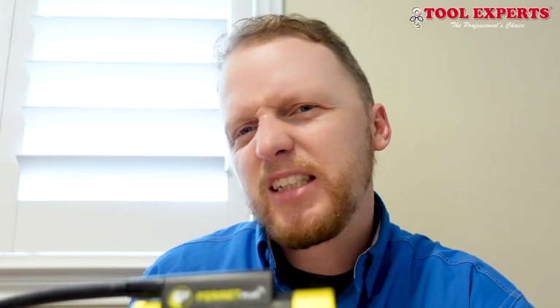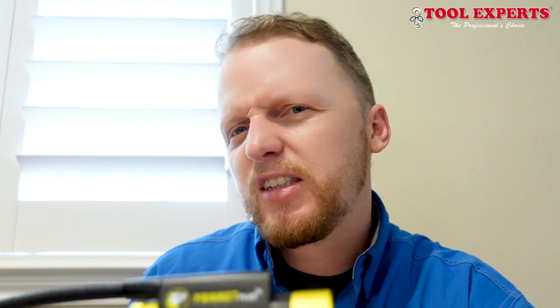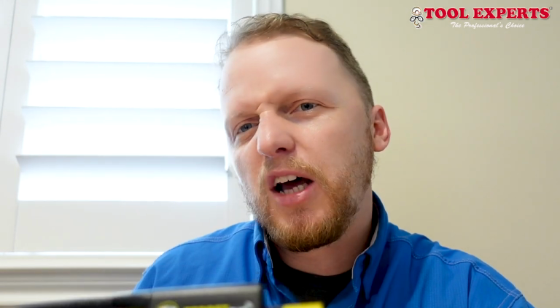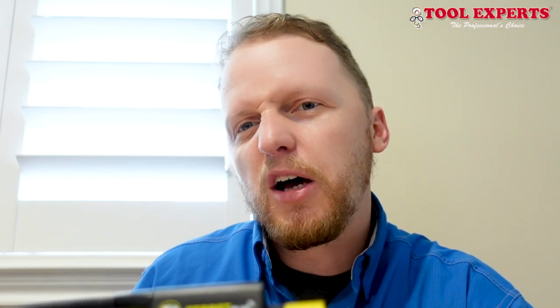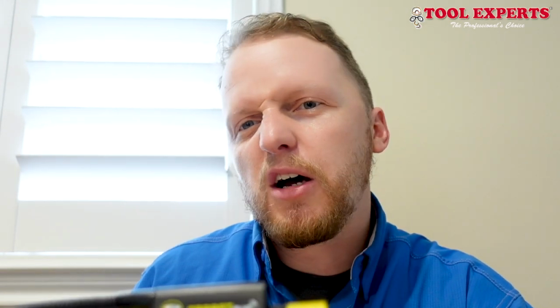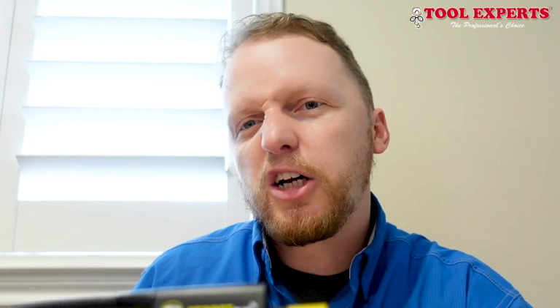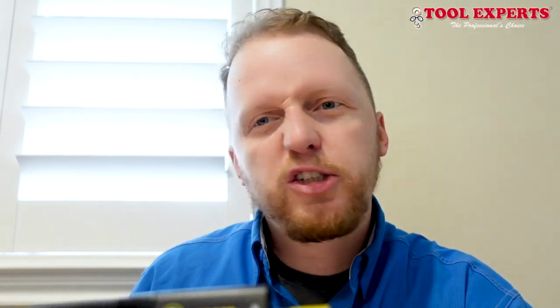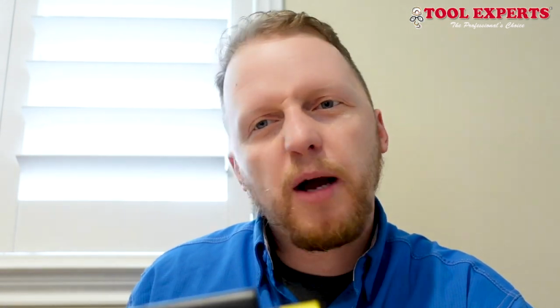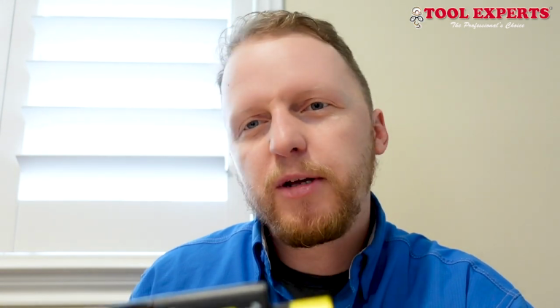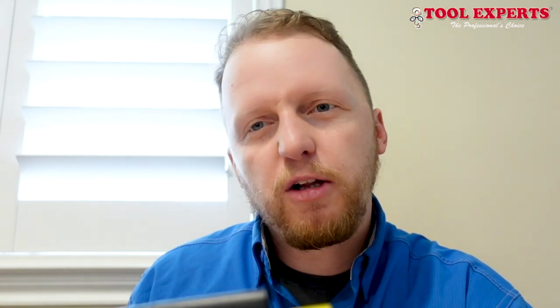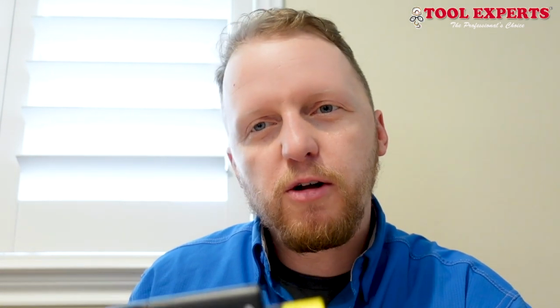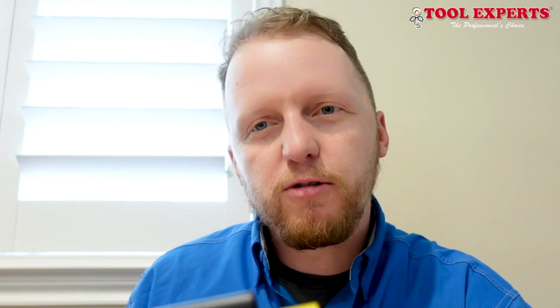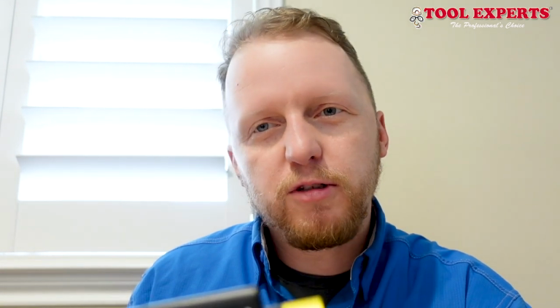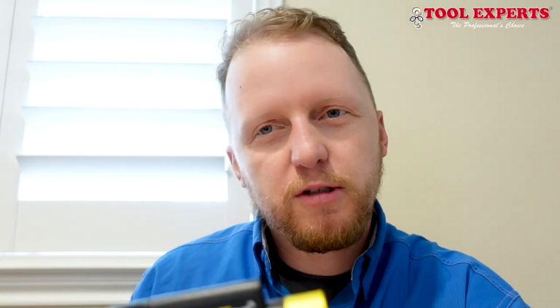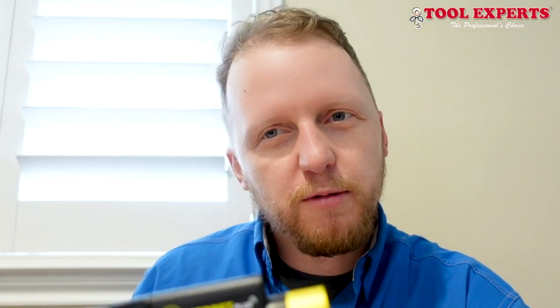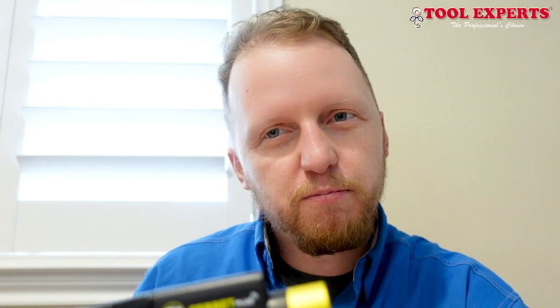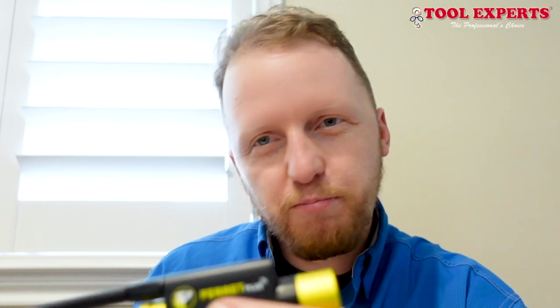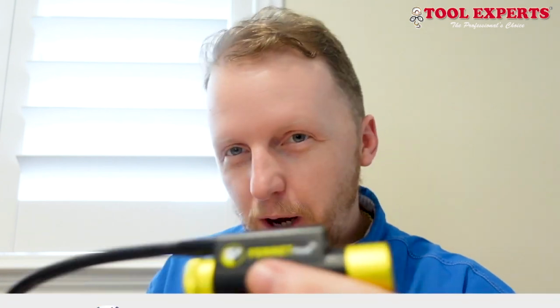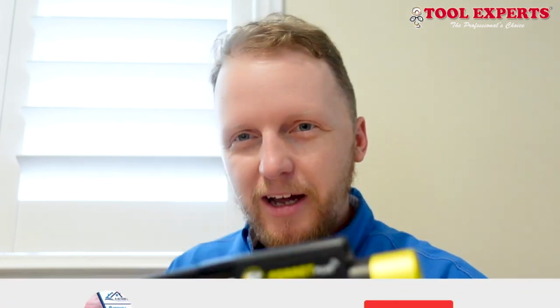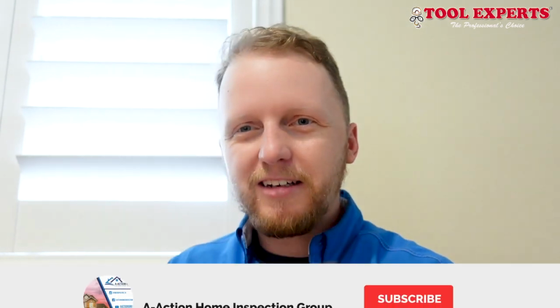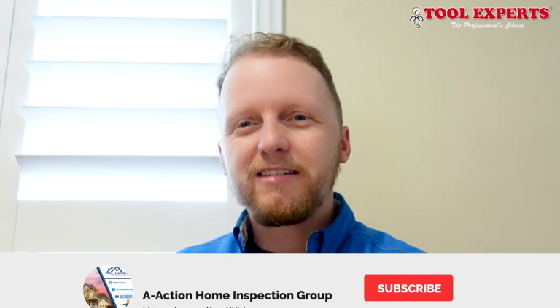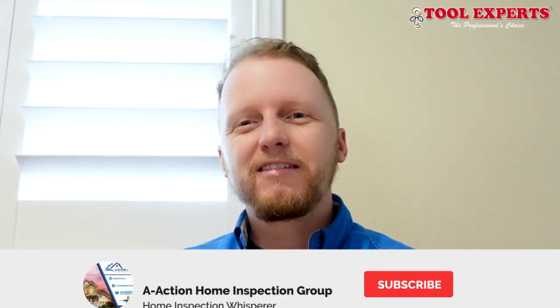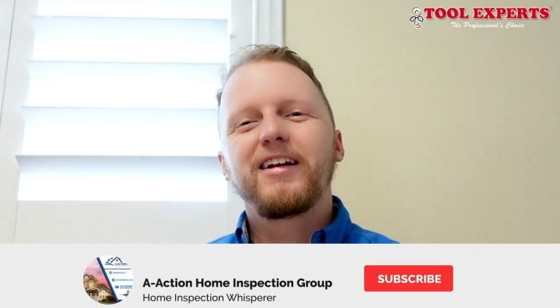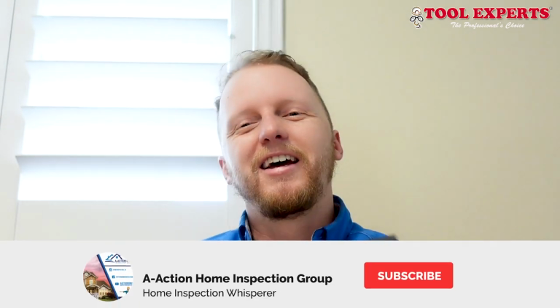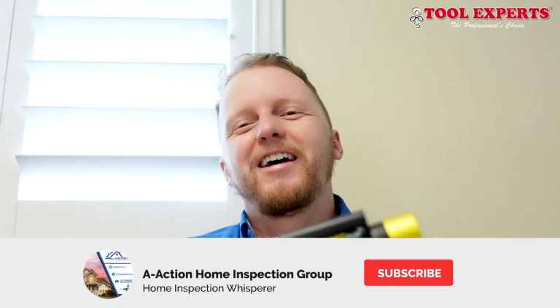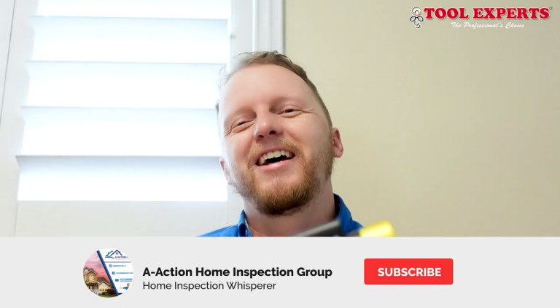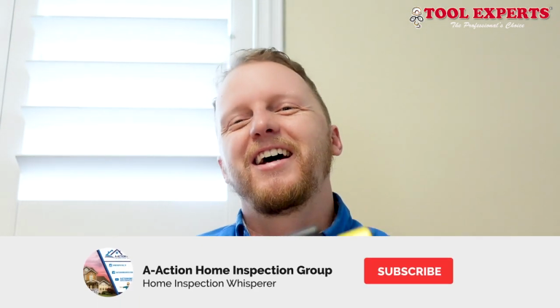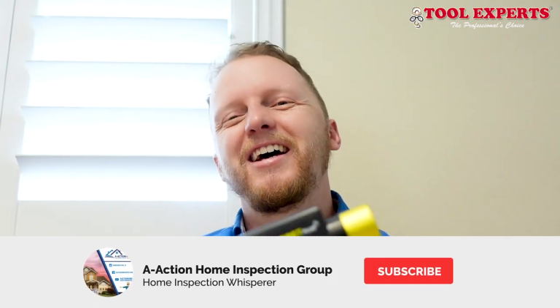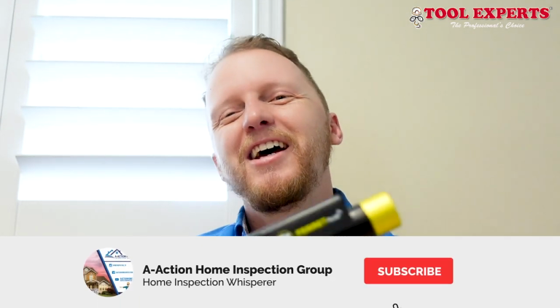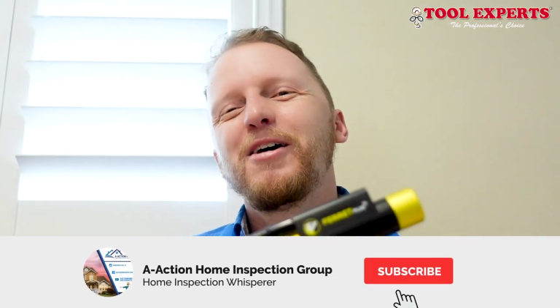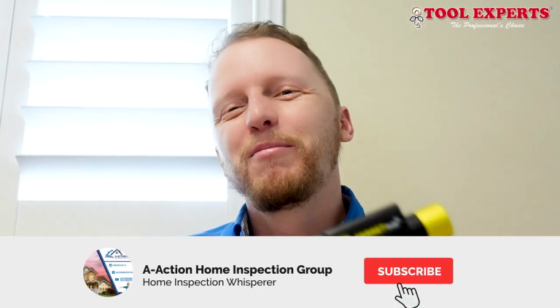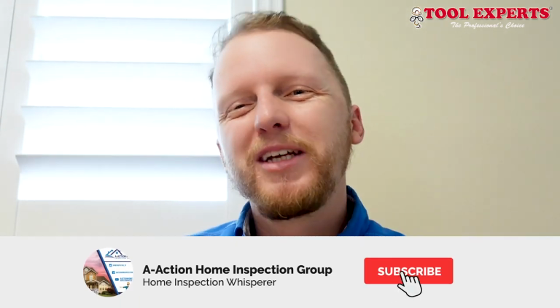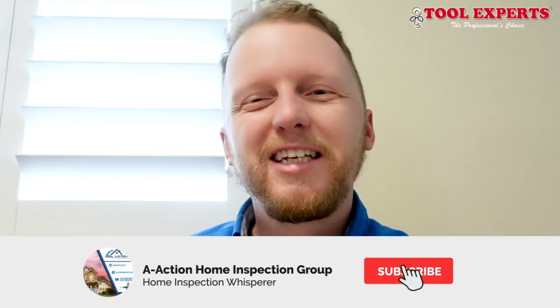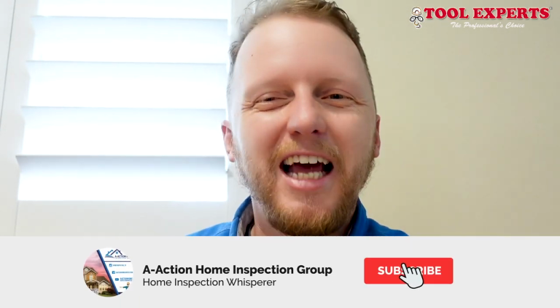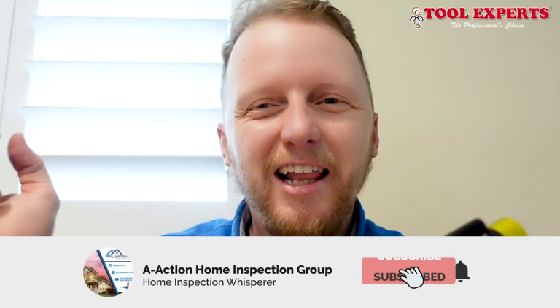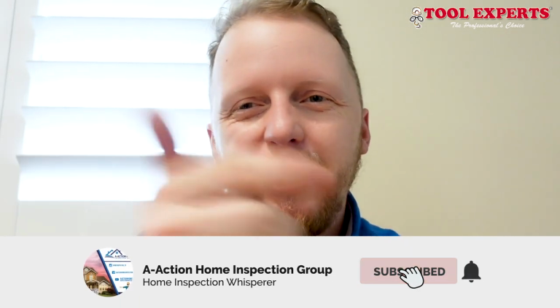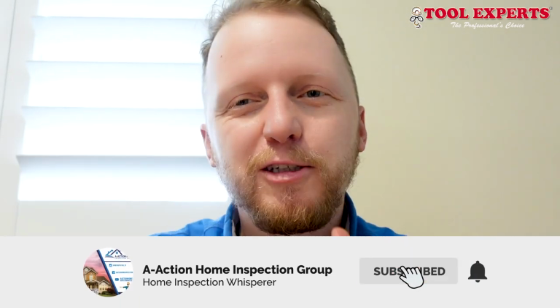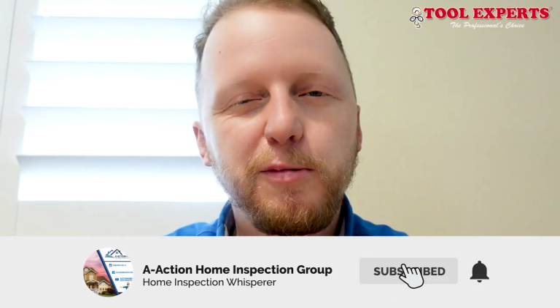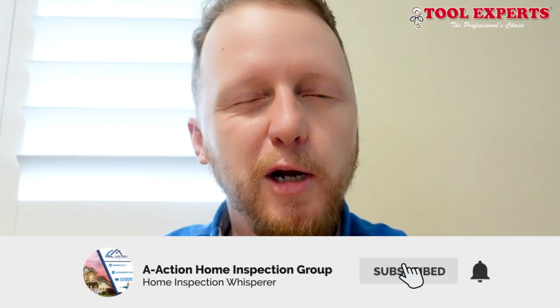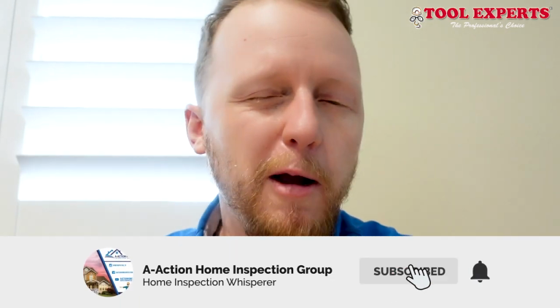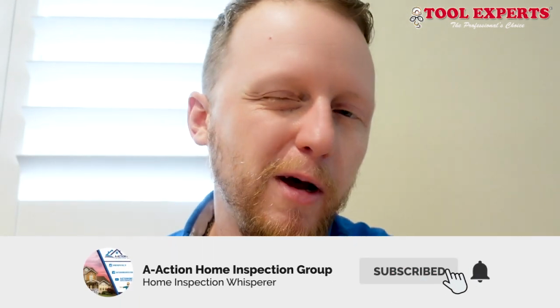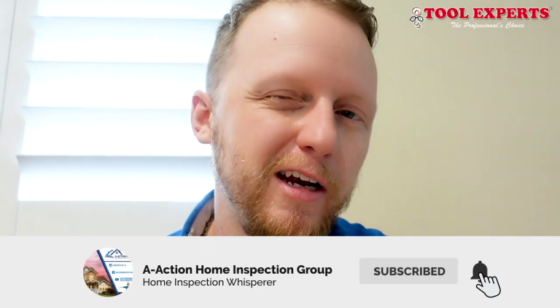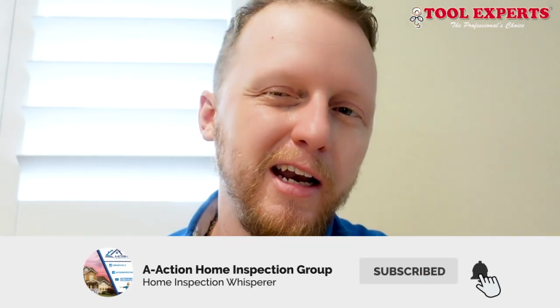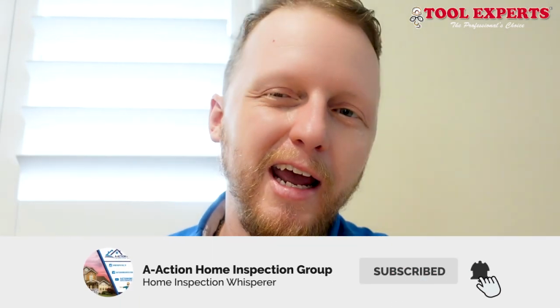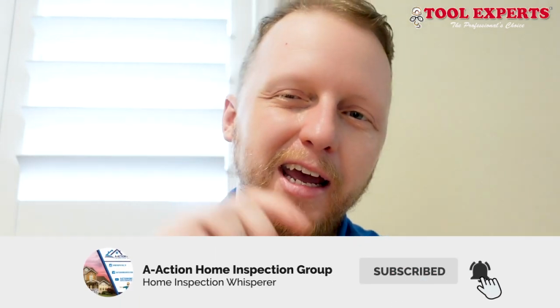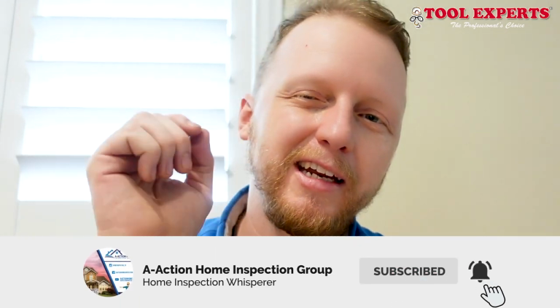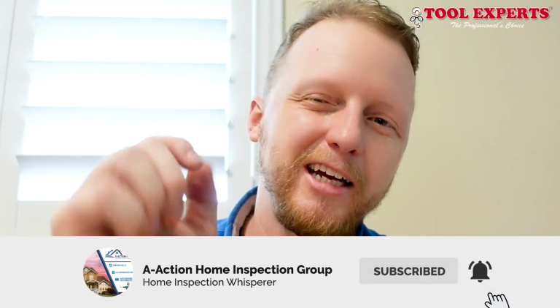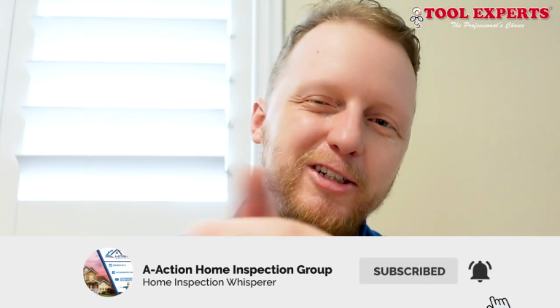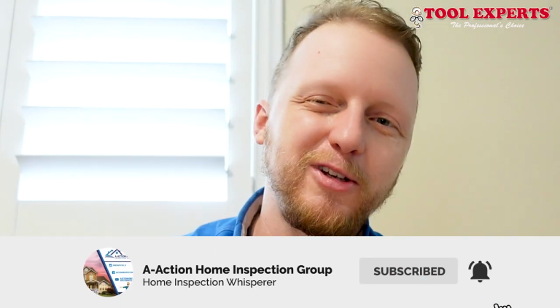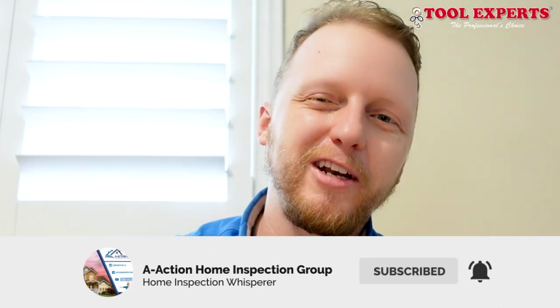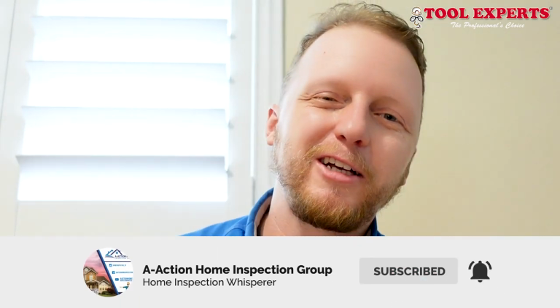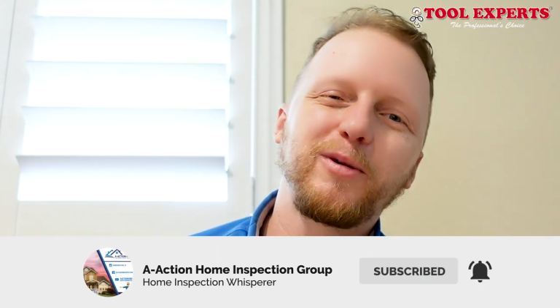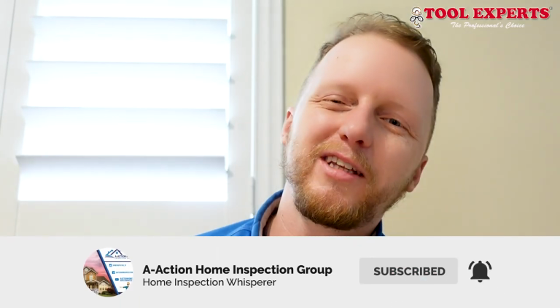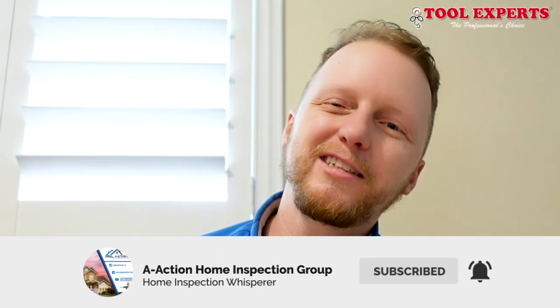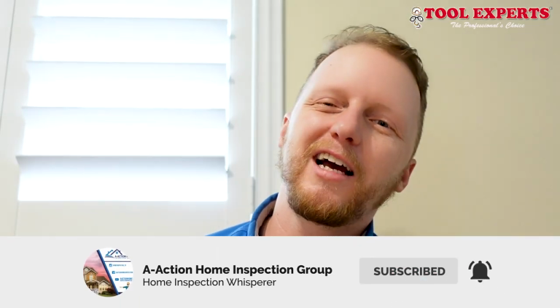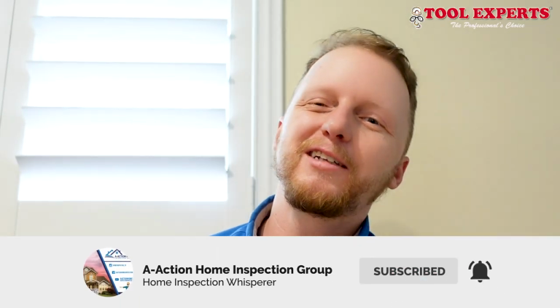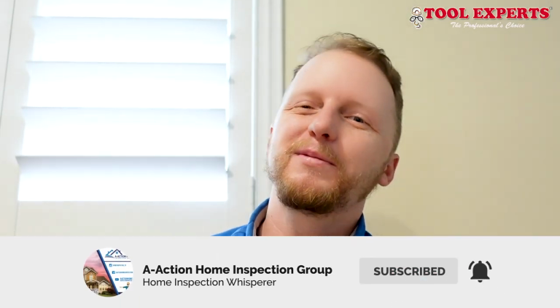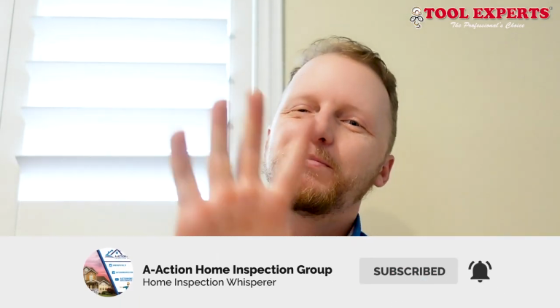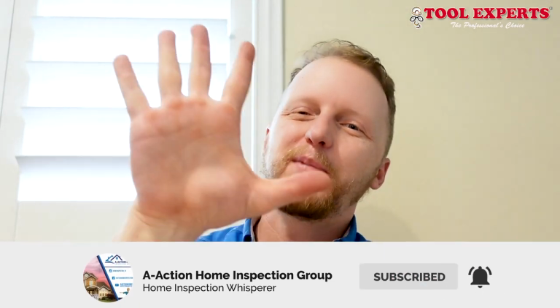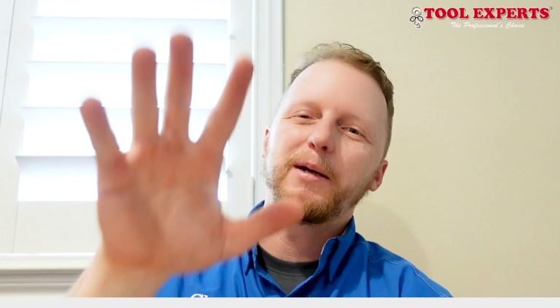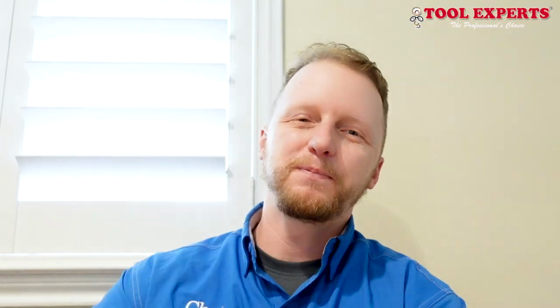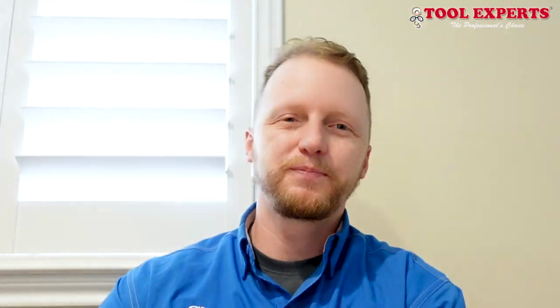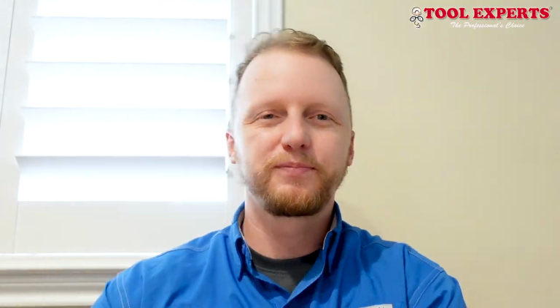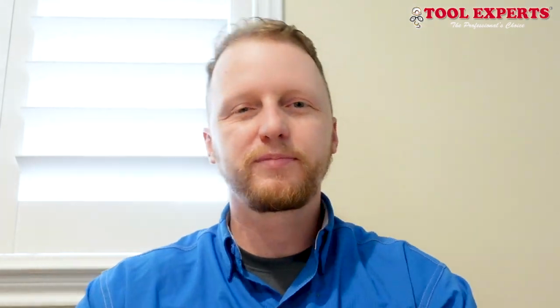Please hit that like and subscribe button and catch us on the next one. Thanks guys.